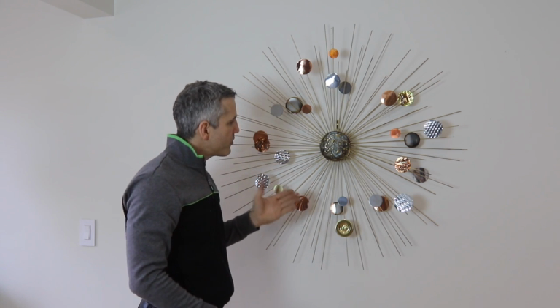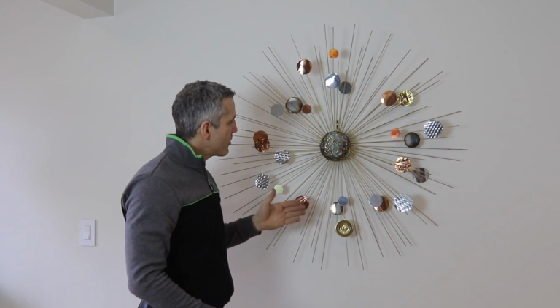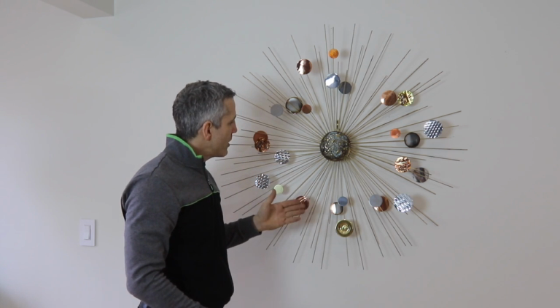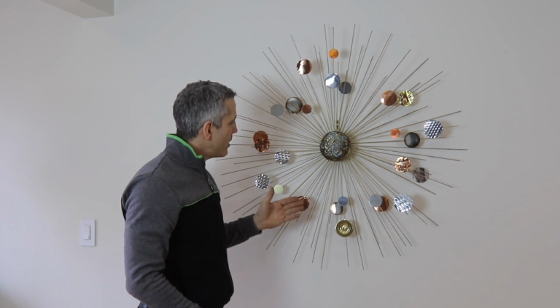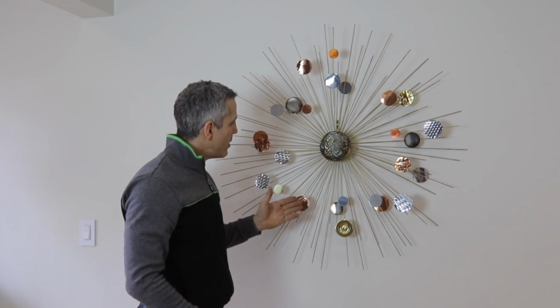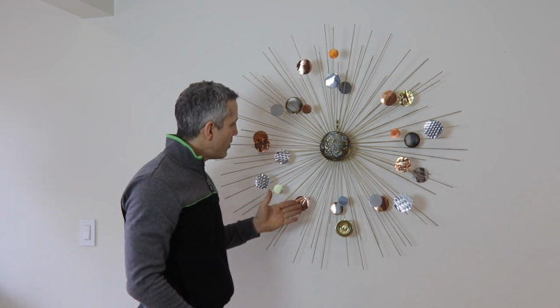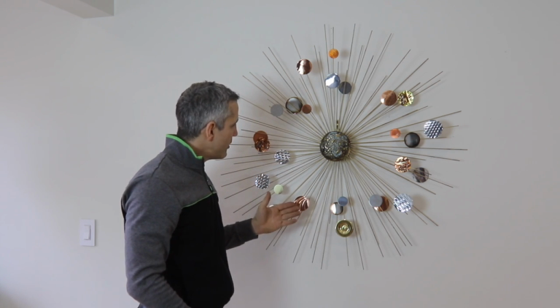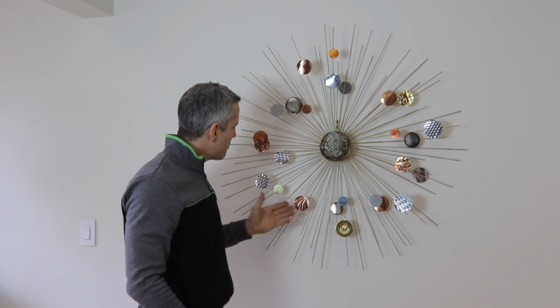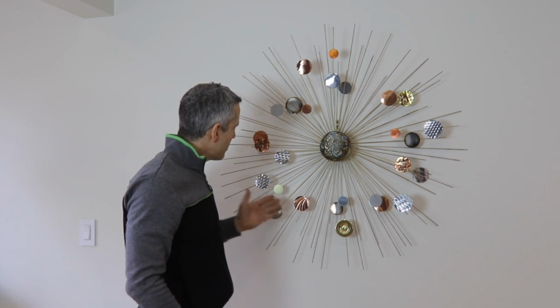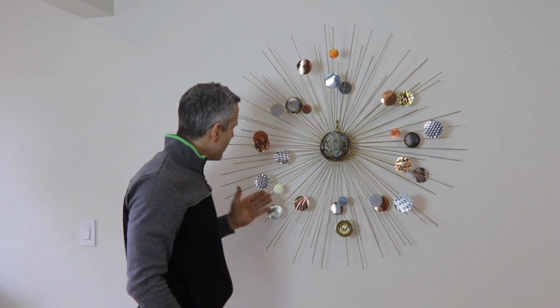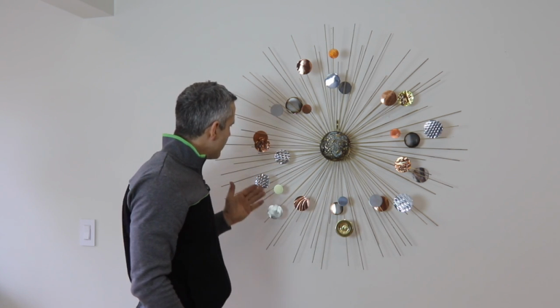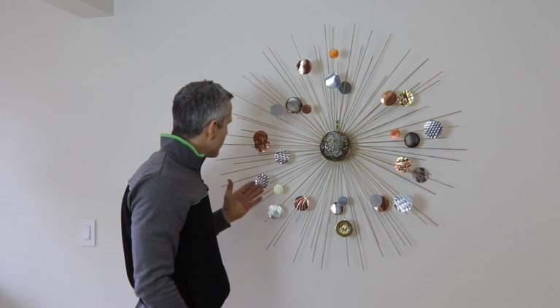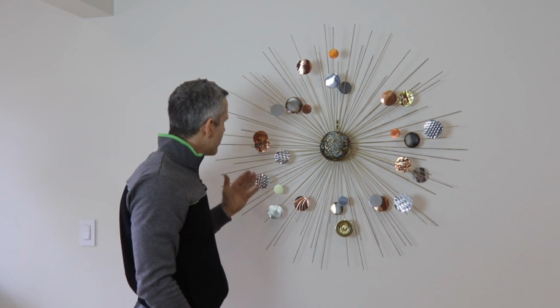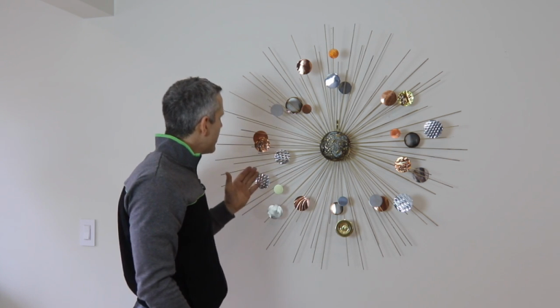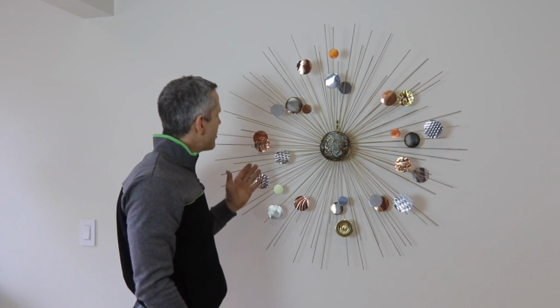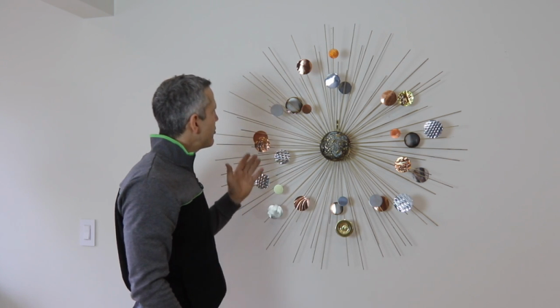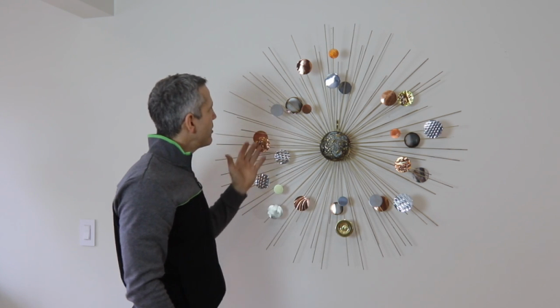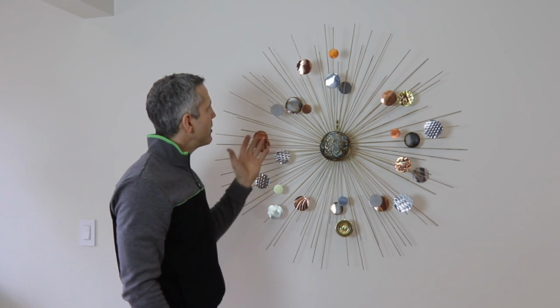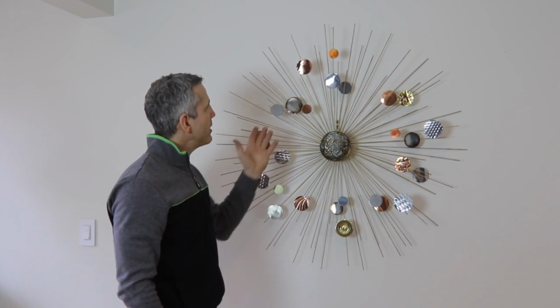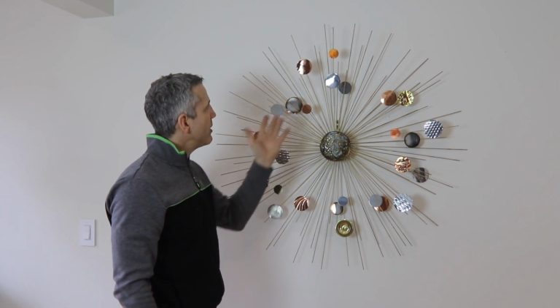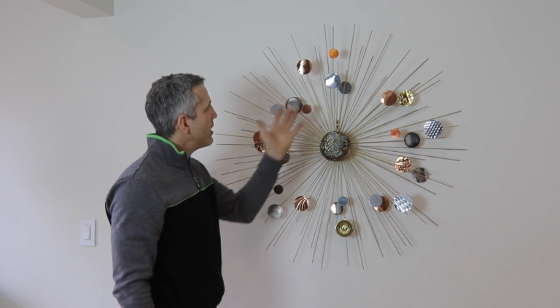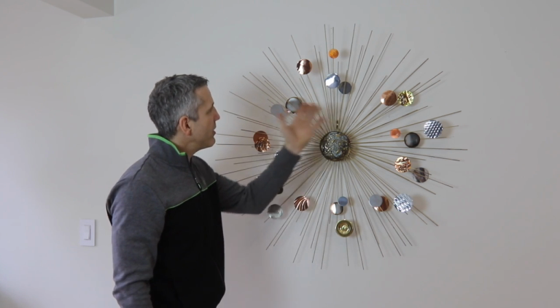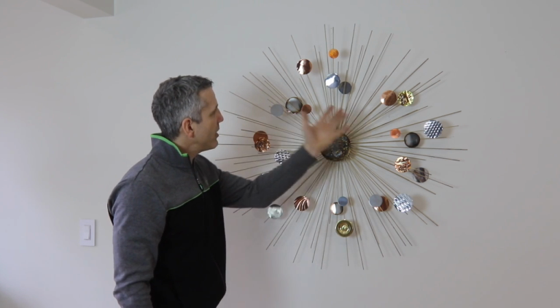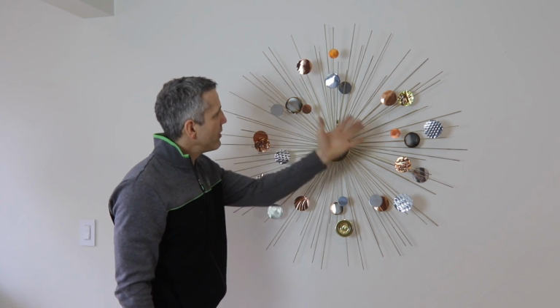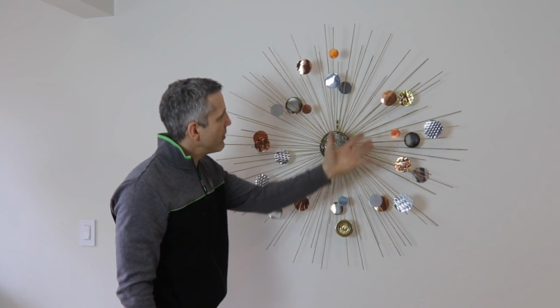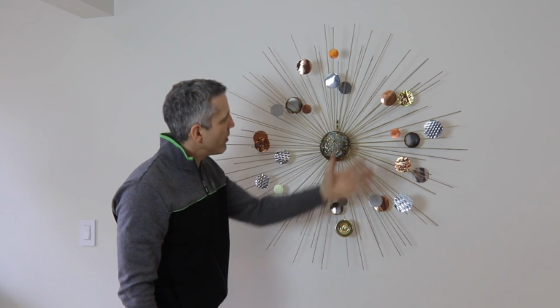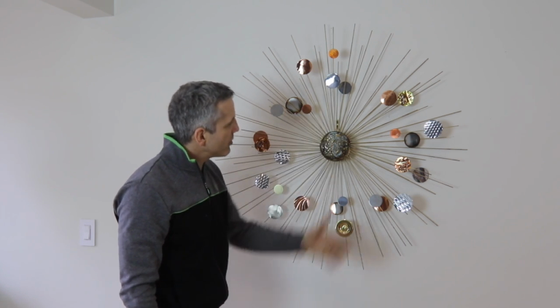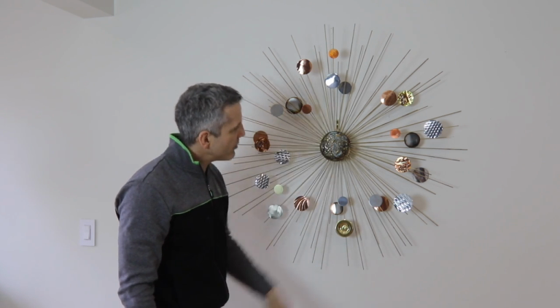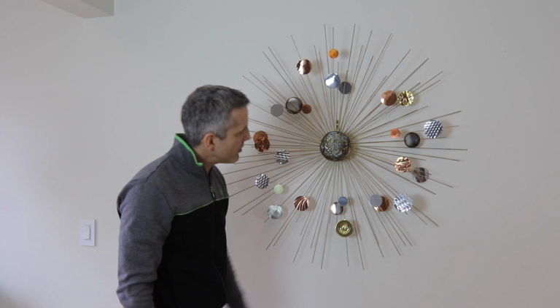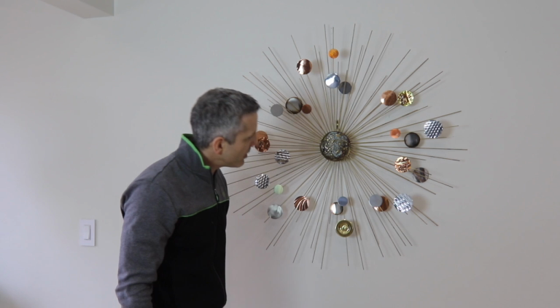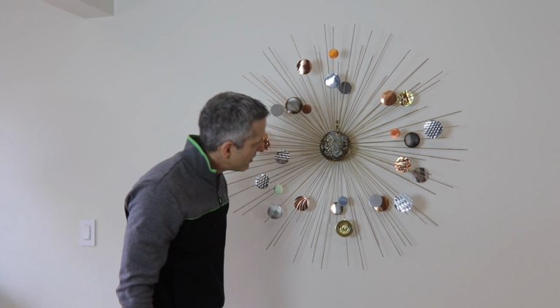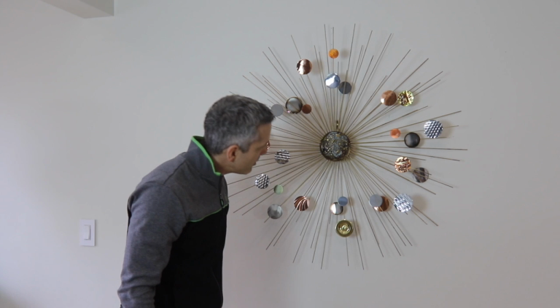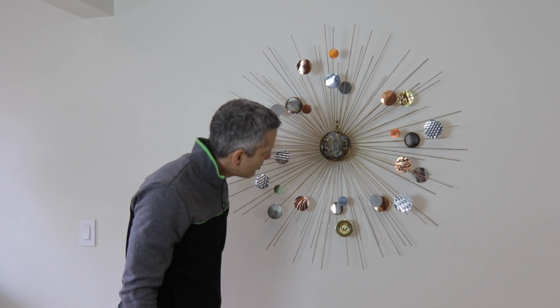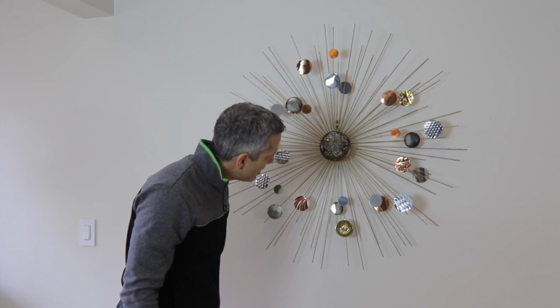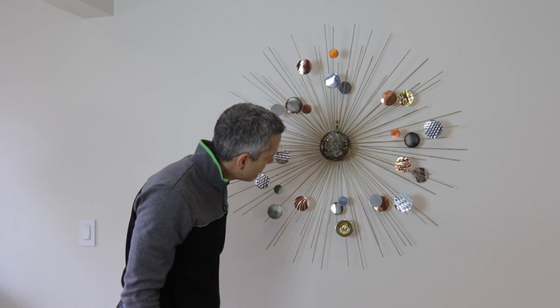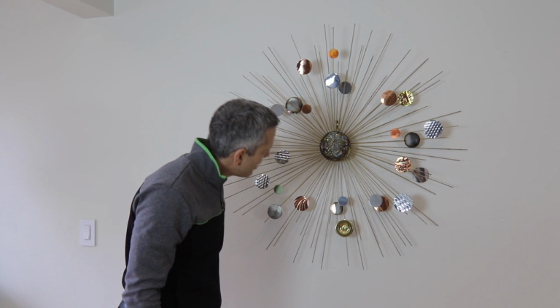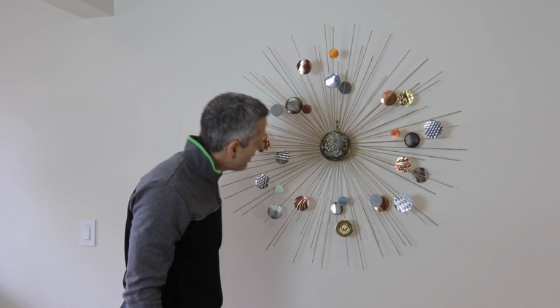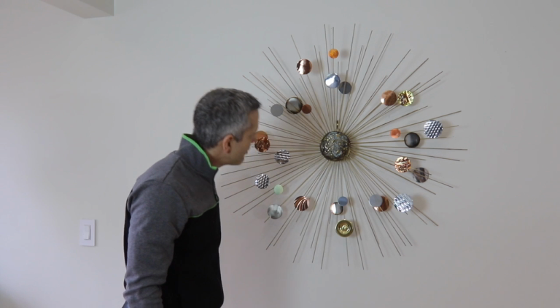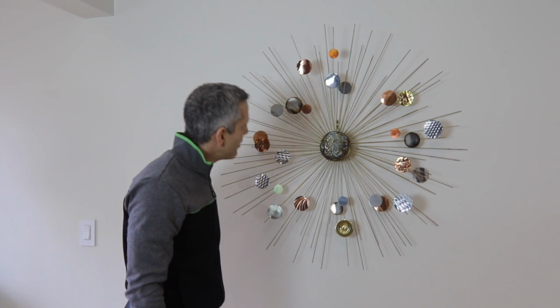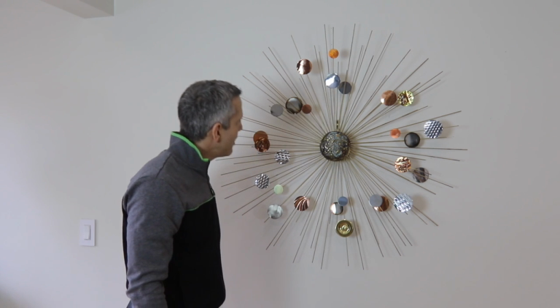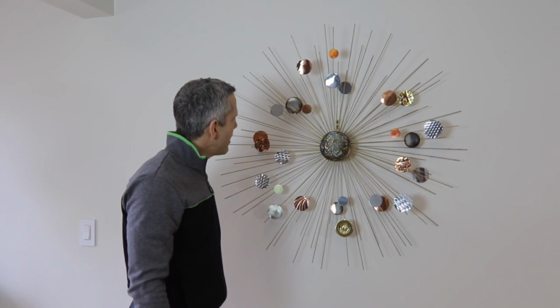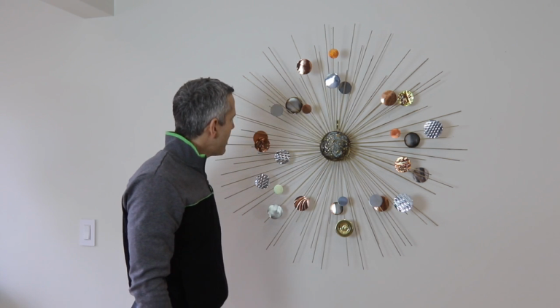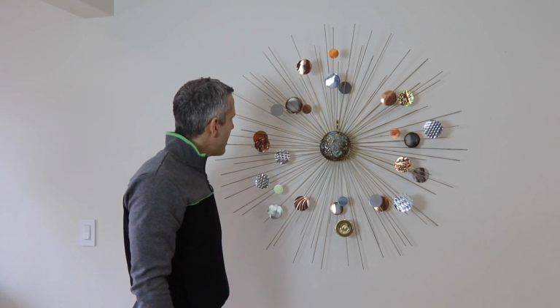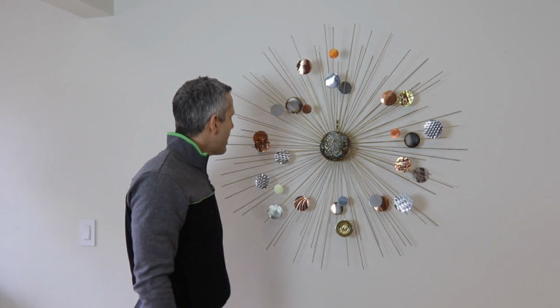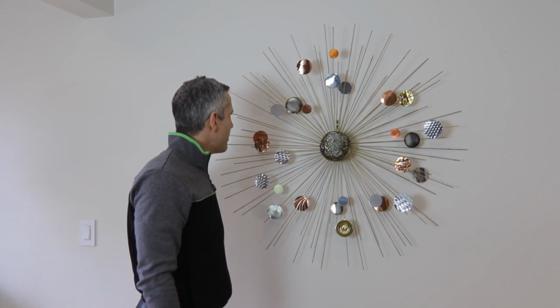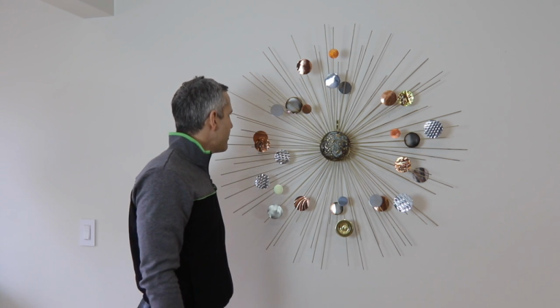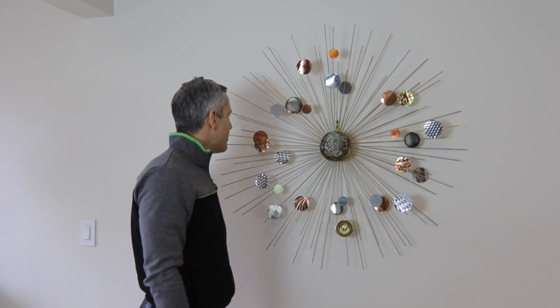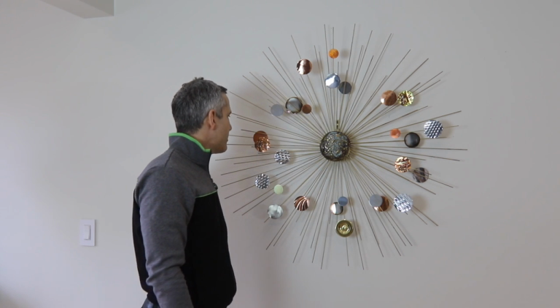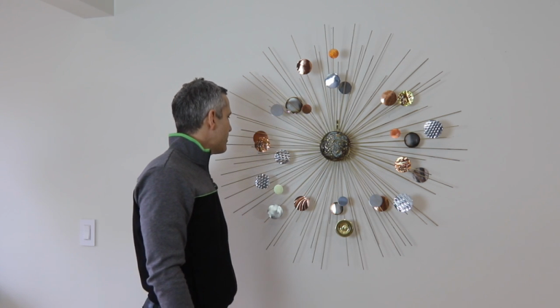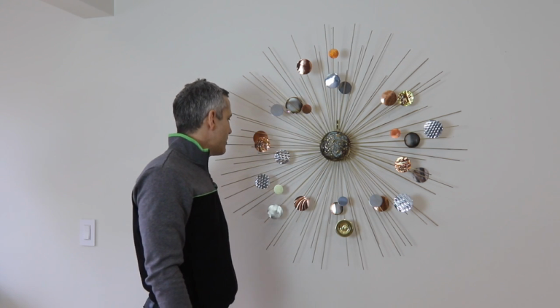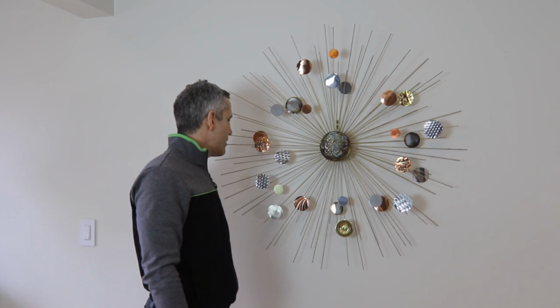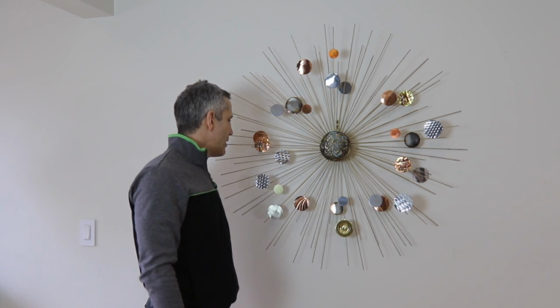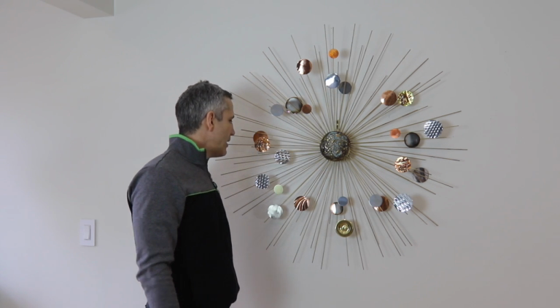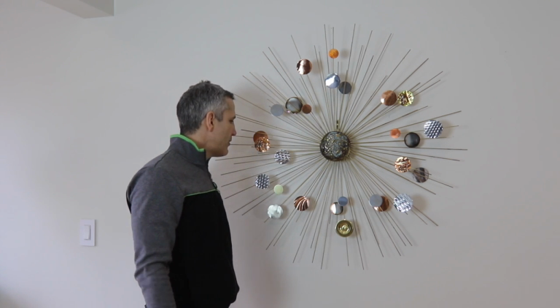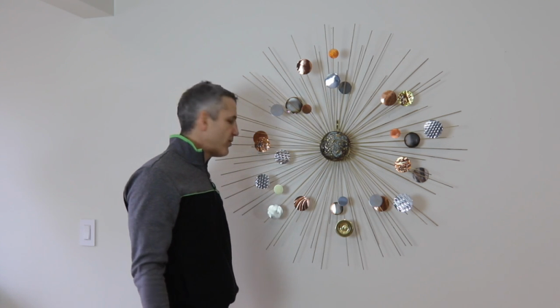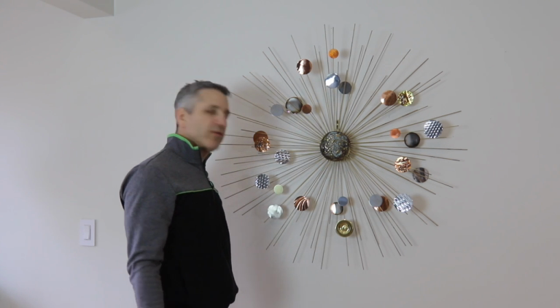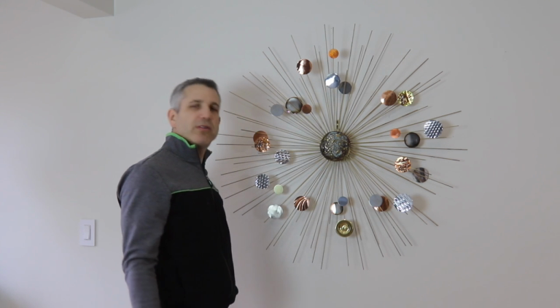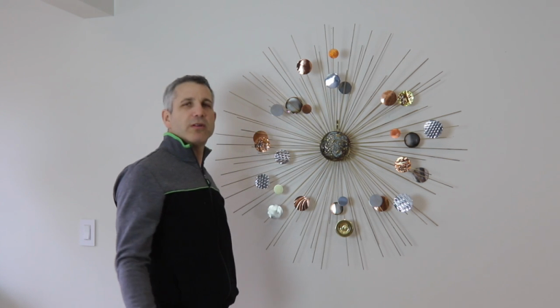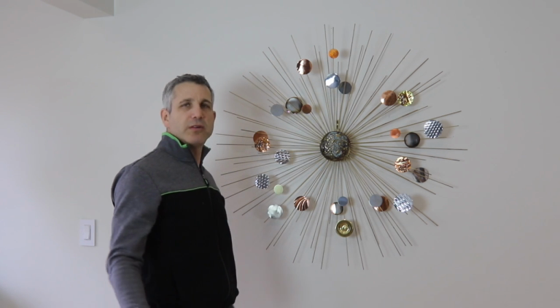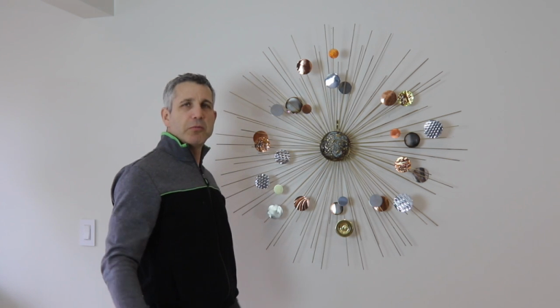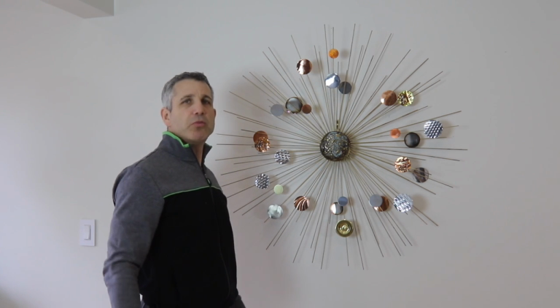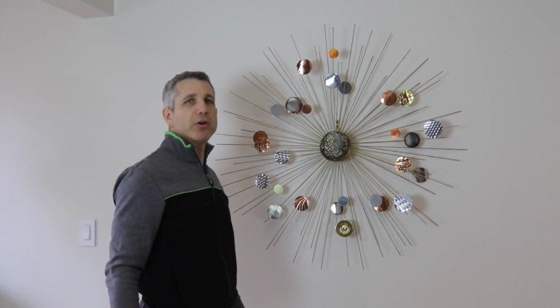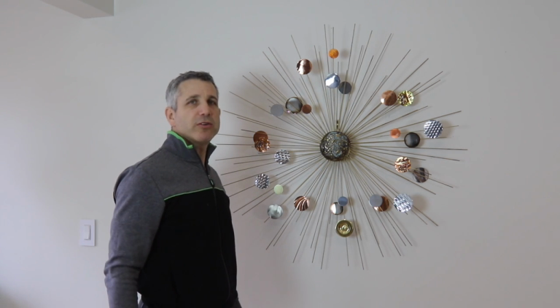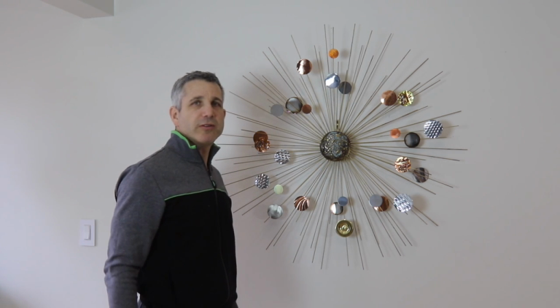All these plates are textured in artistic and creative ways, and again, this is the Moon Burst.